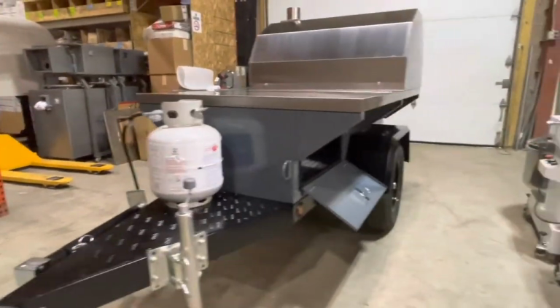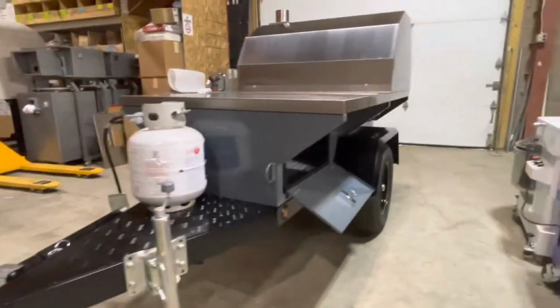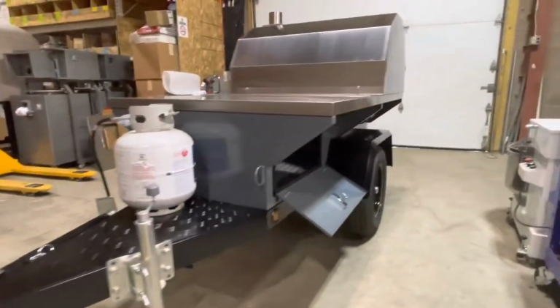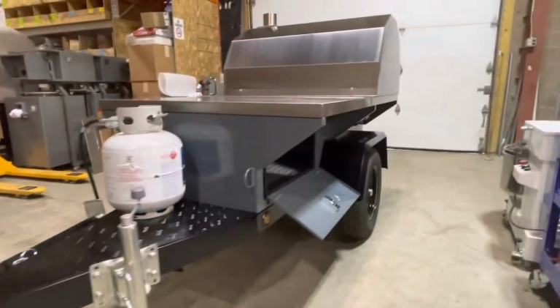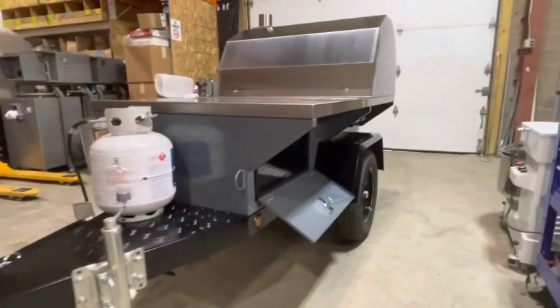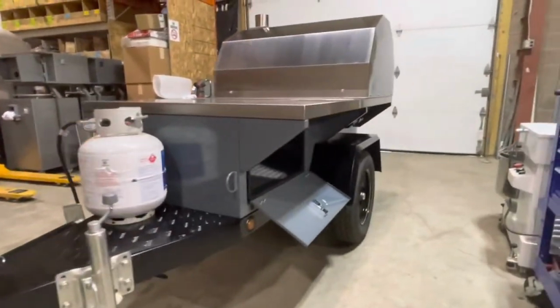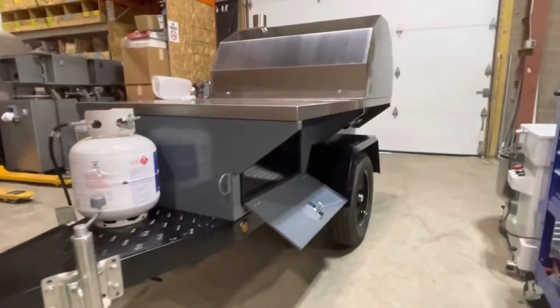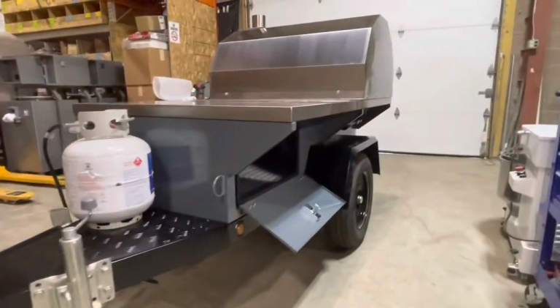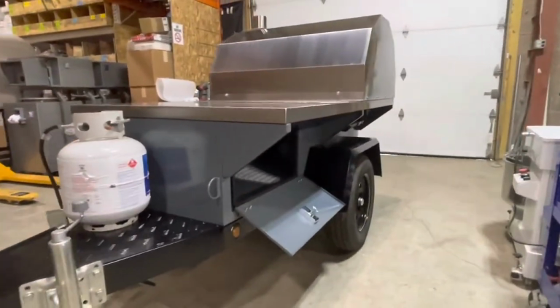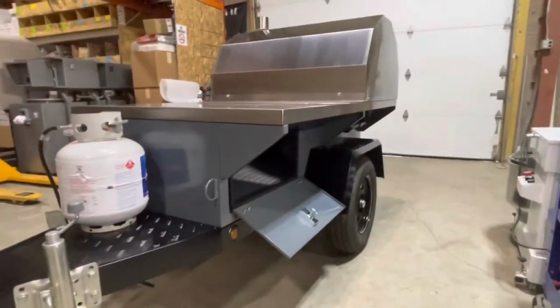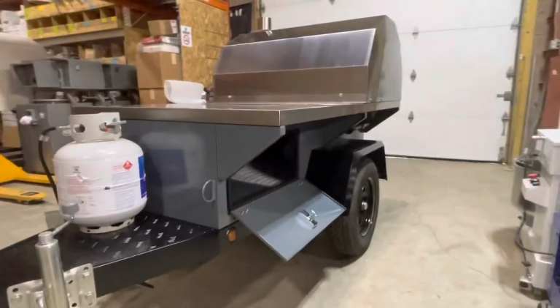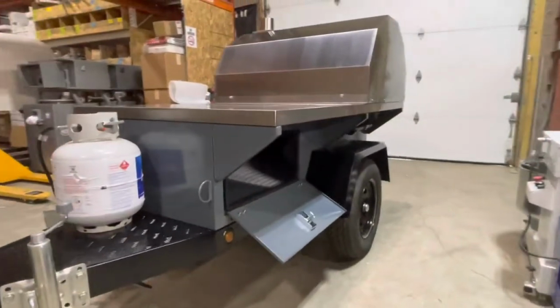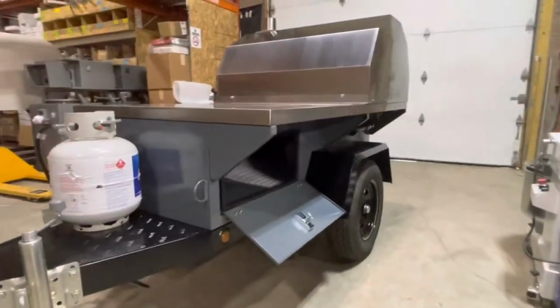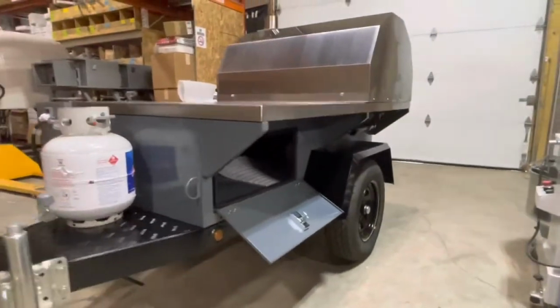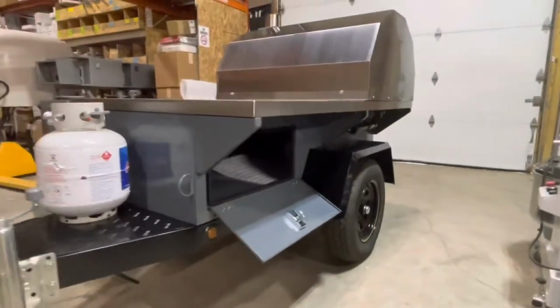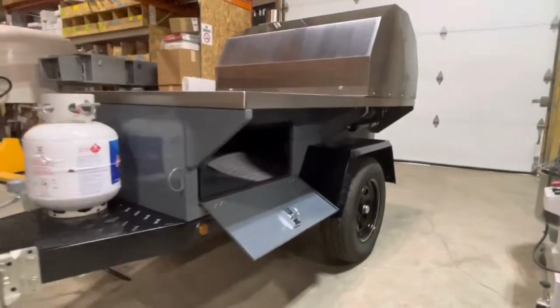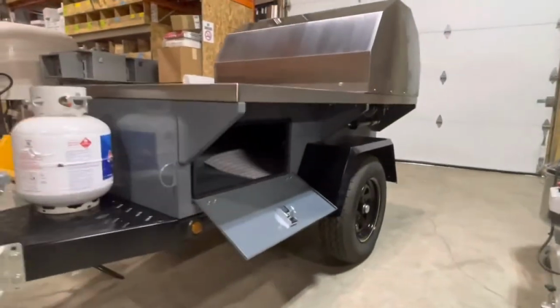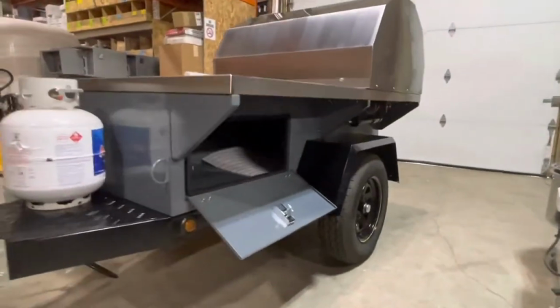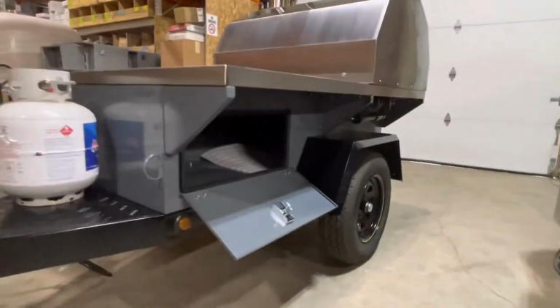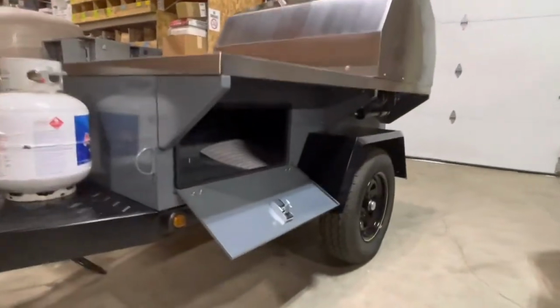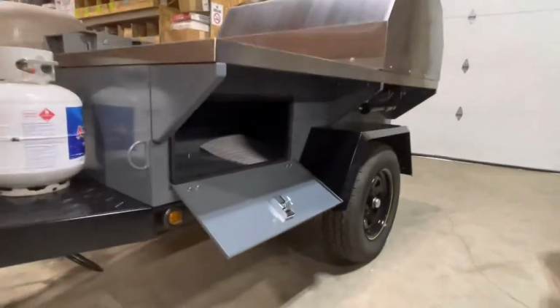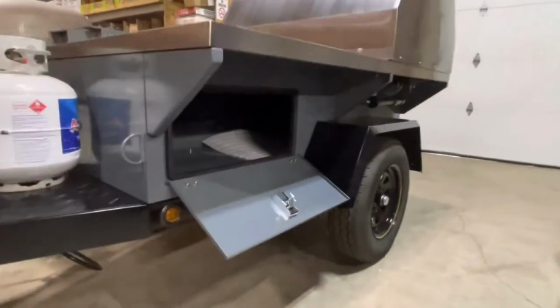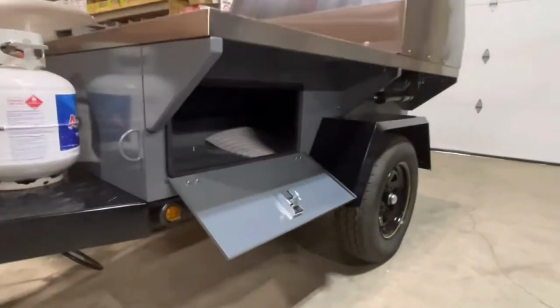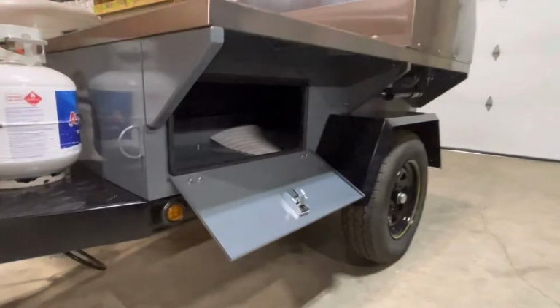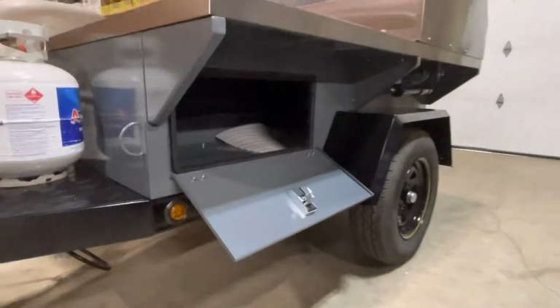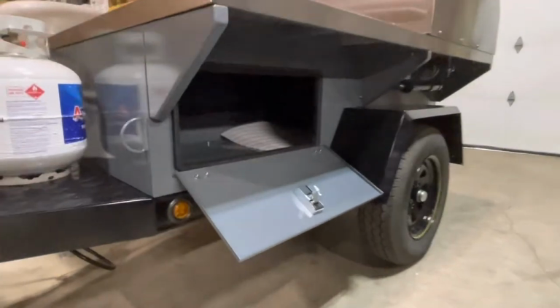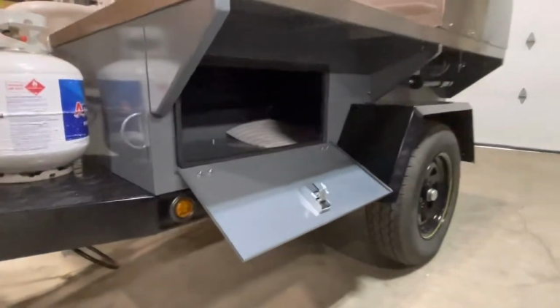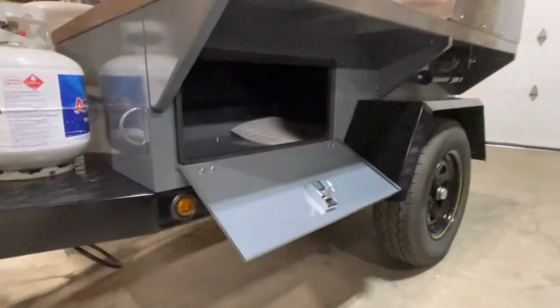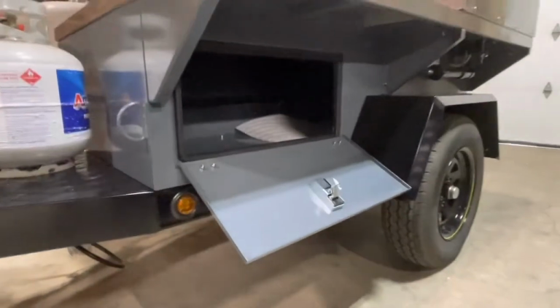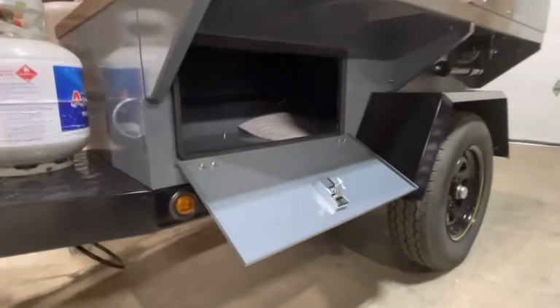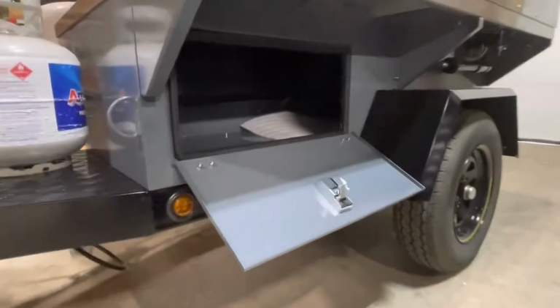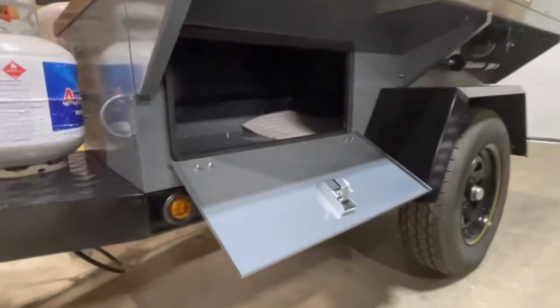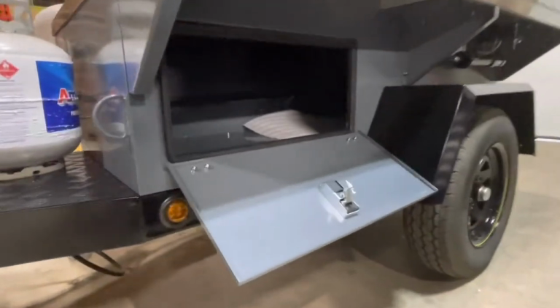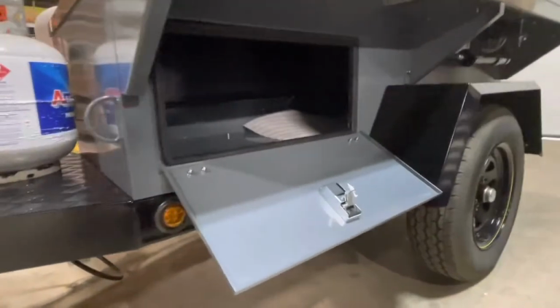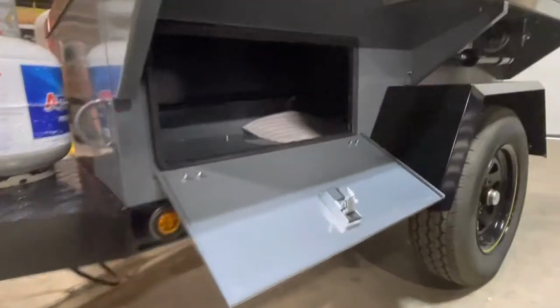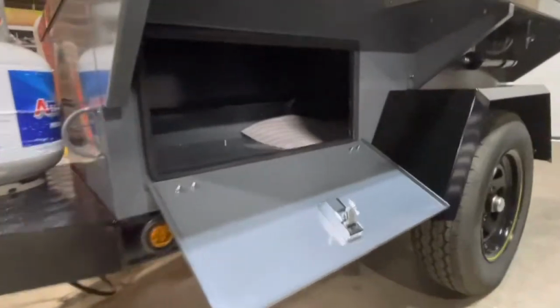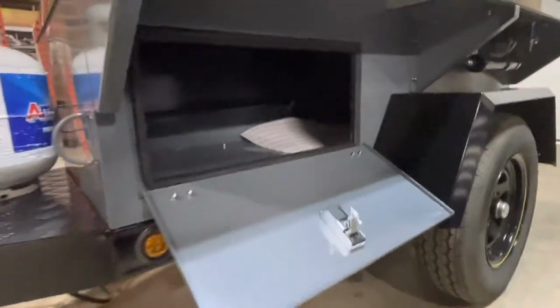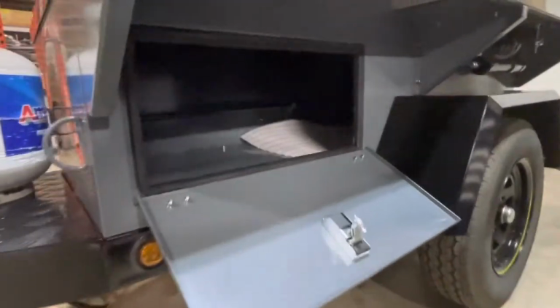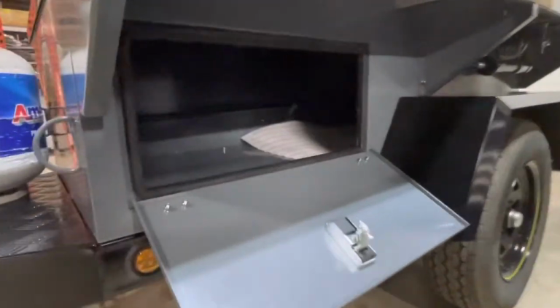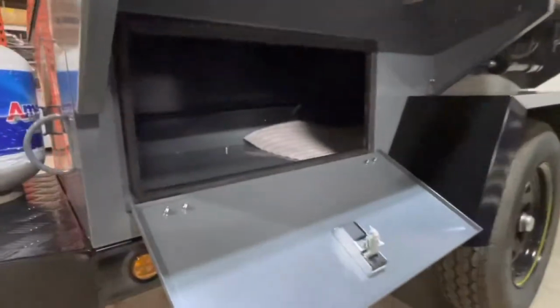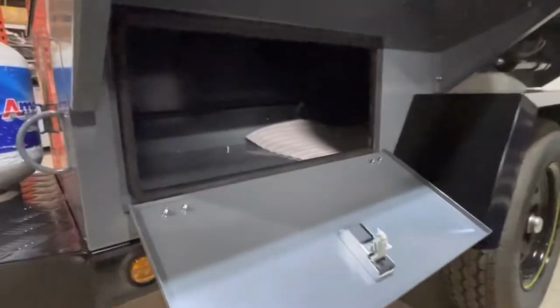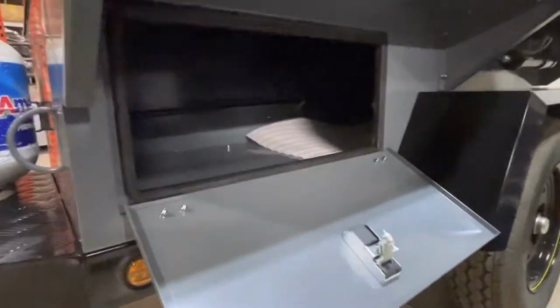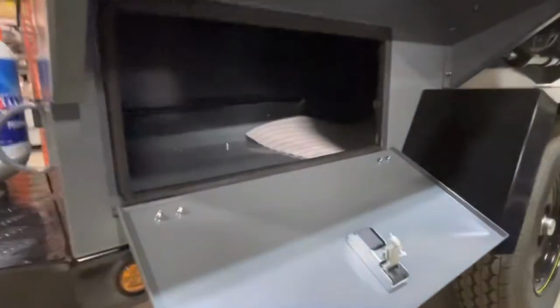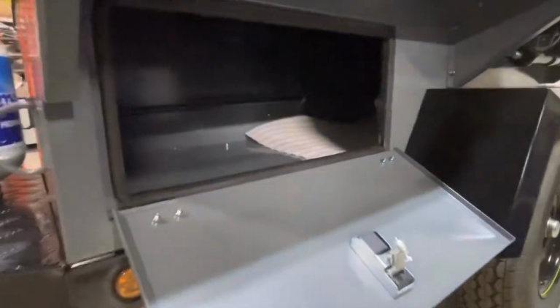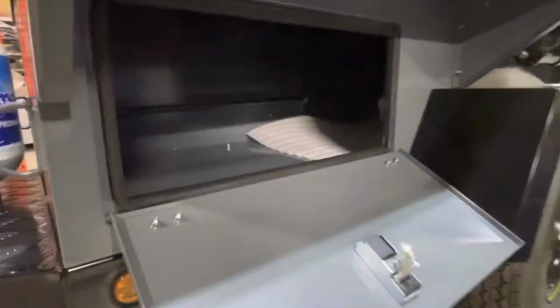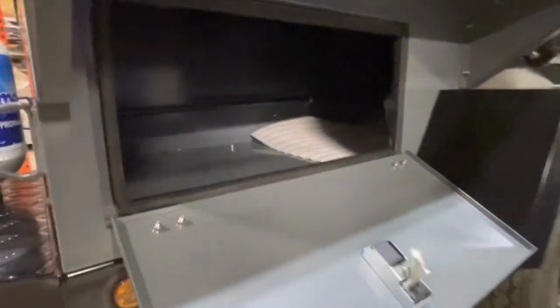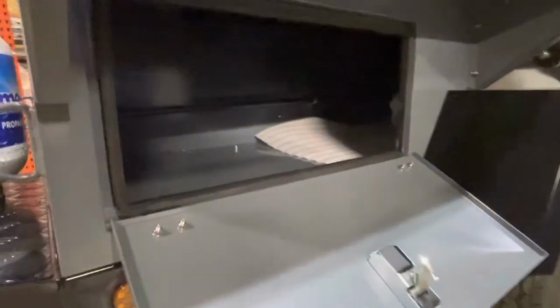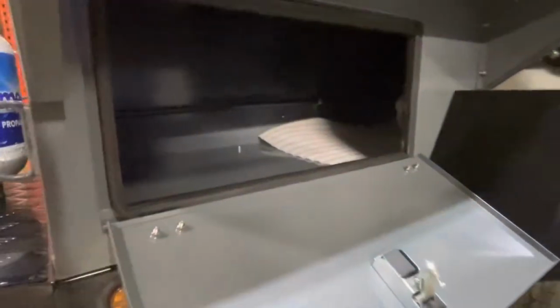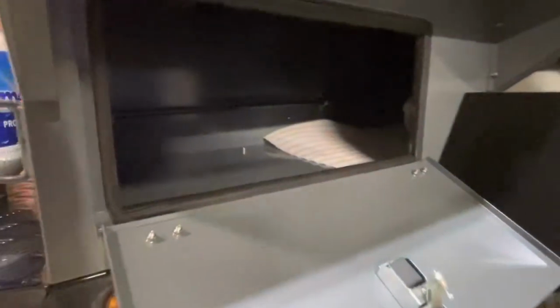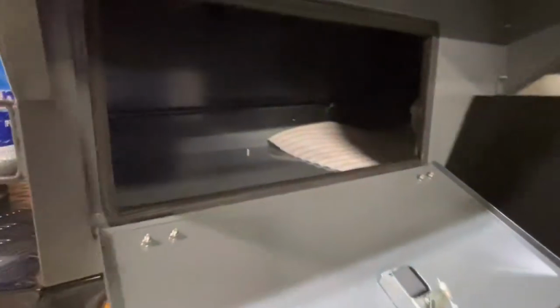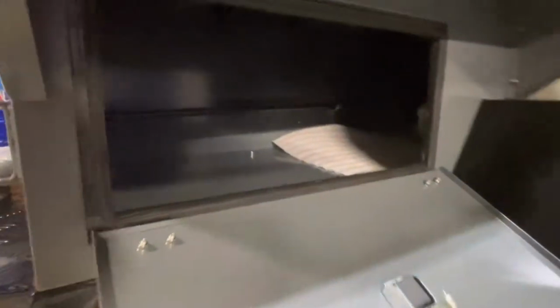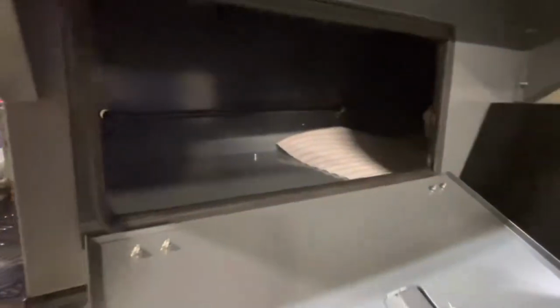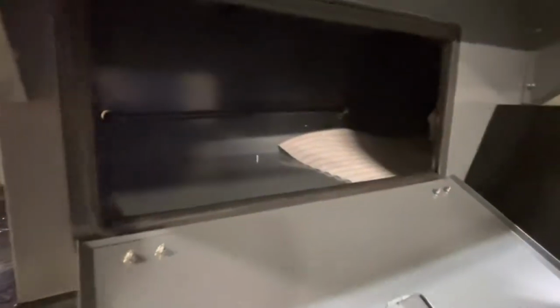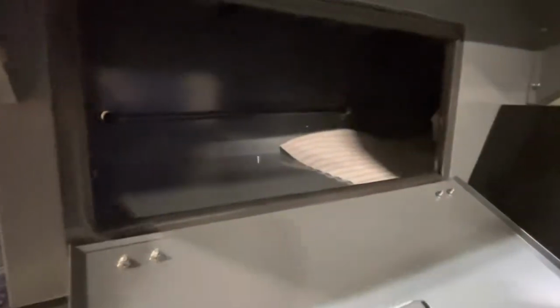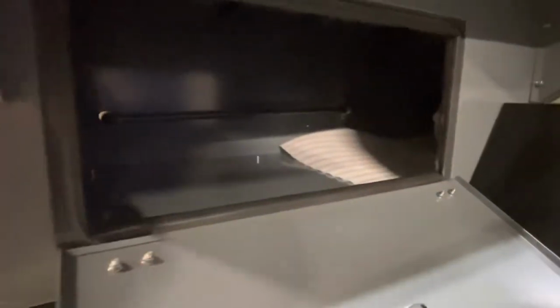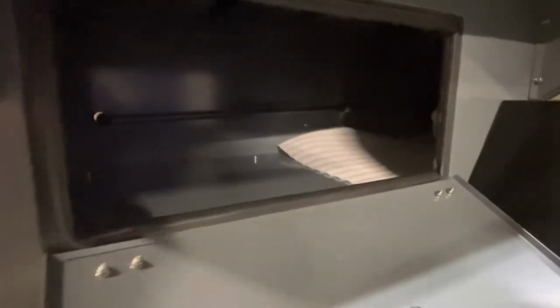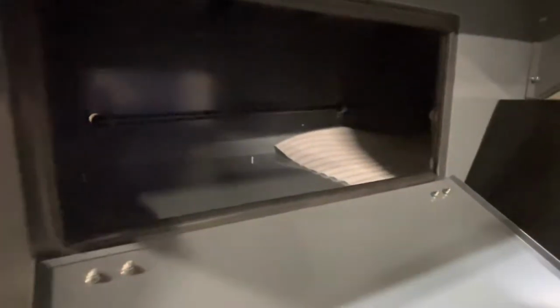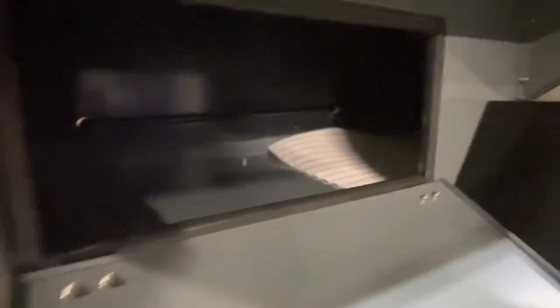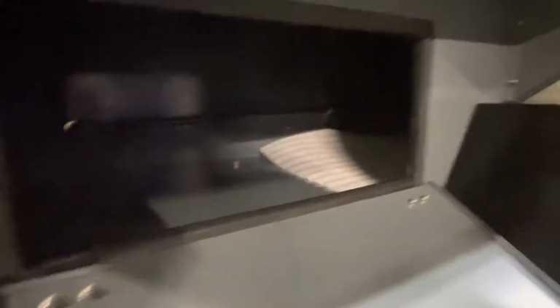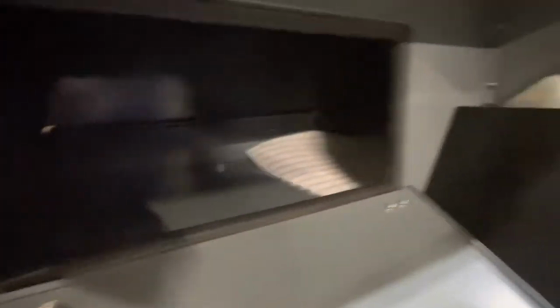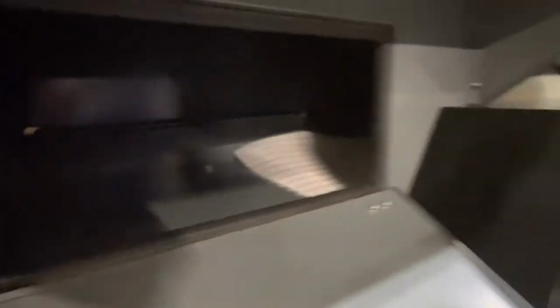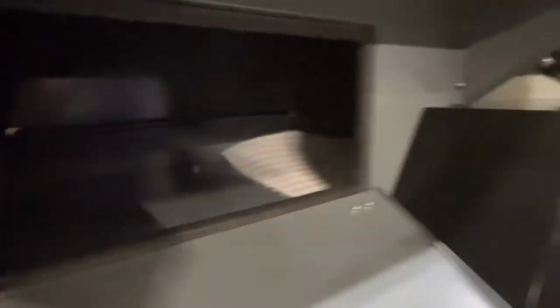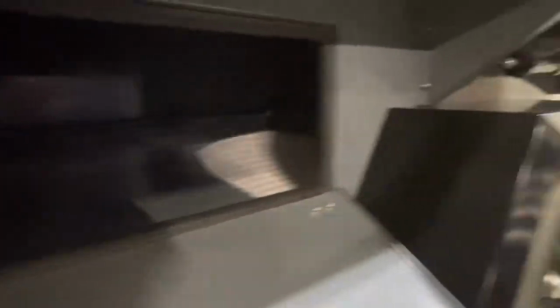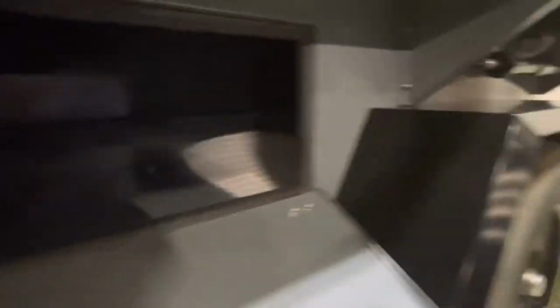On the side of the oven you can see there's a door here. You could store wood, or use that for any kind of storage or anything you need.